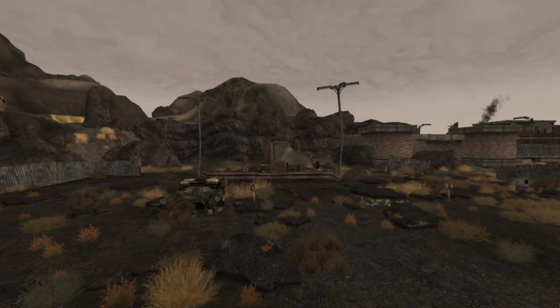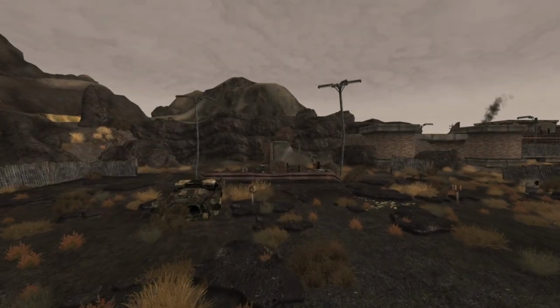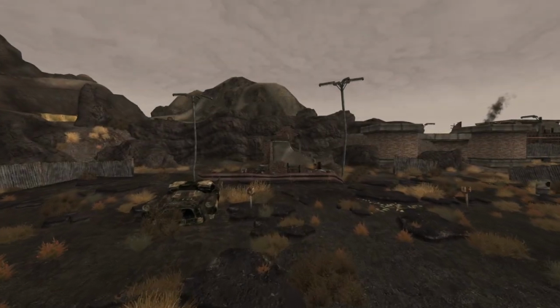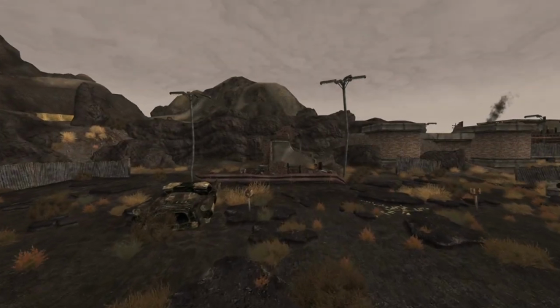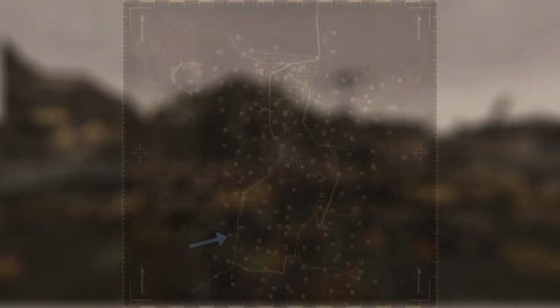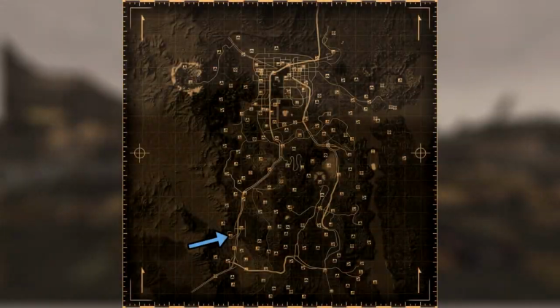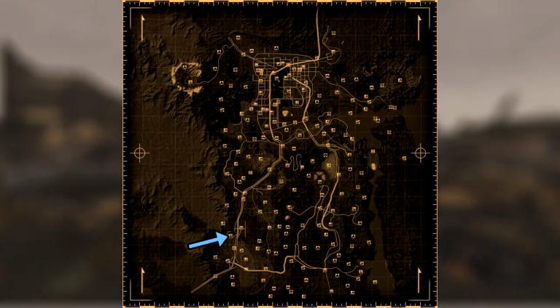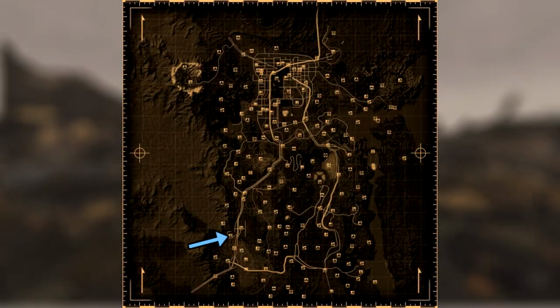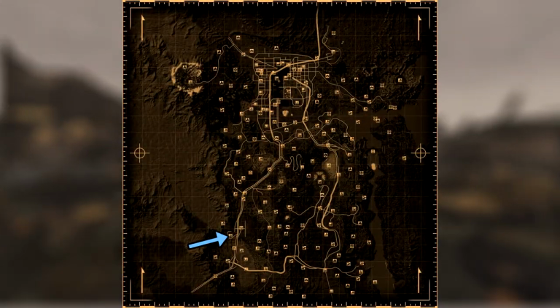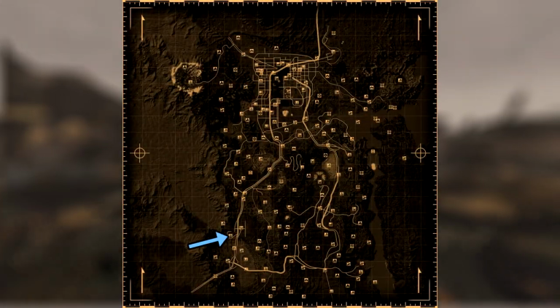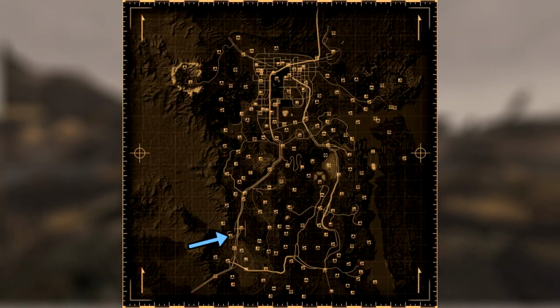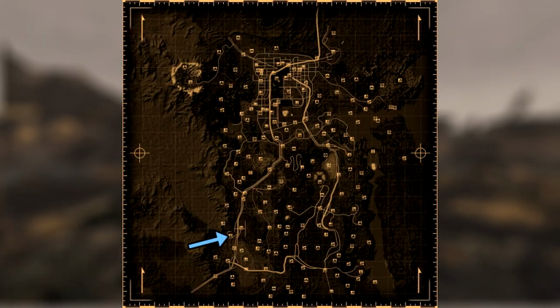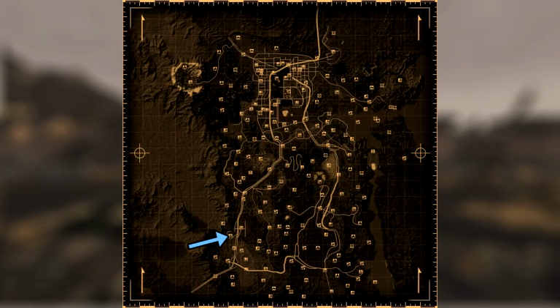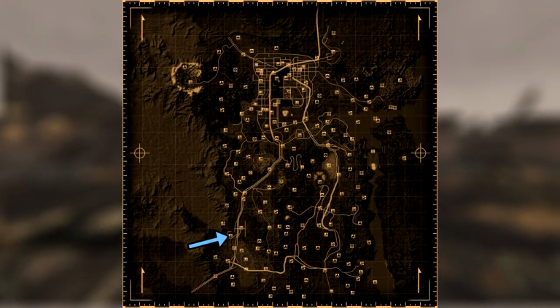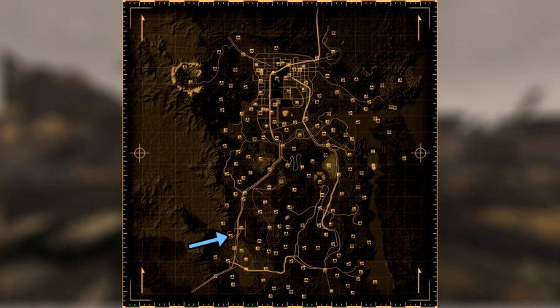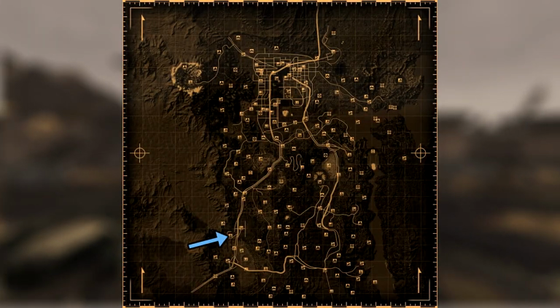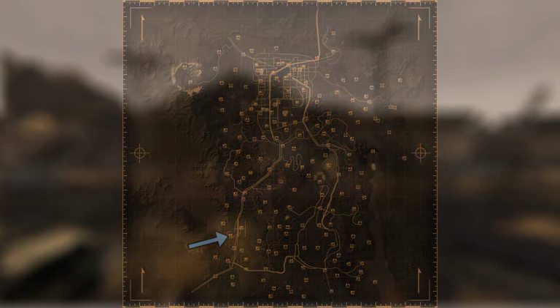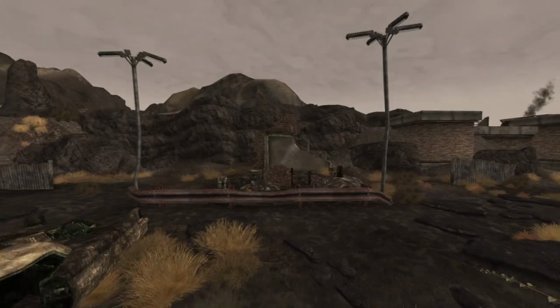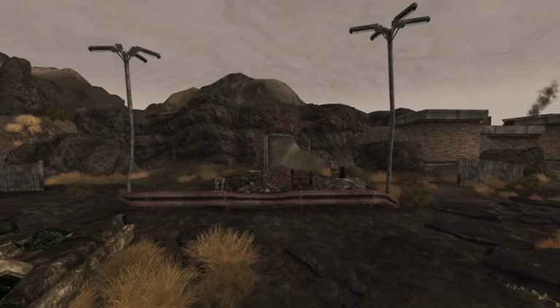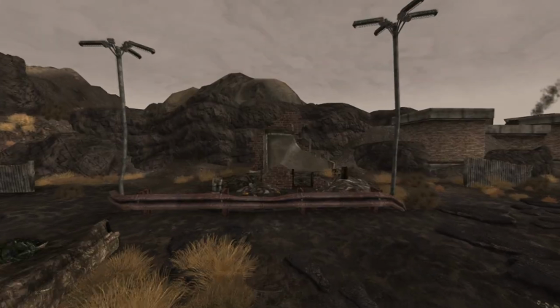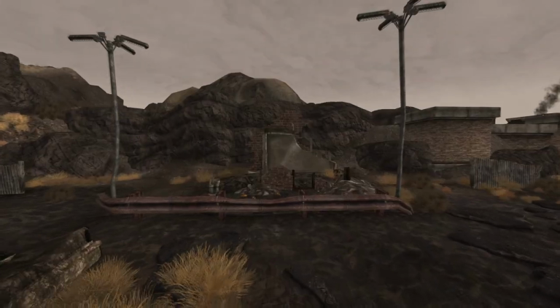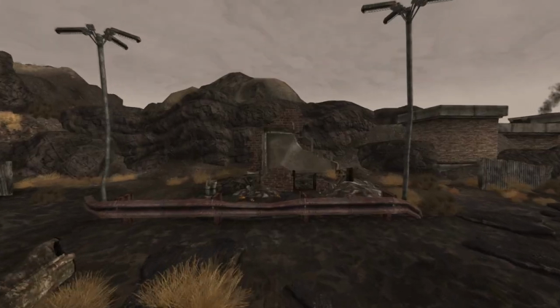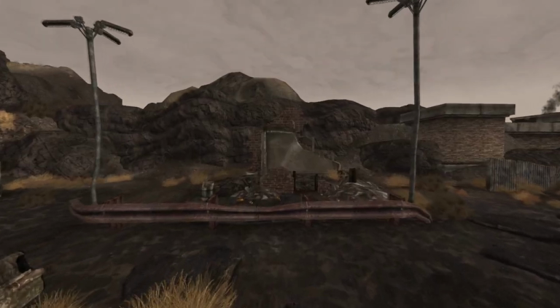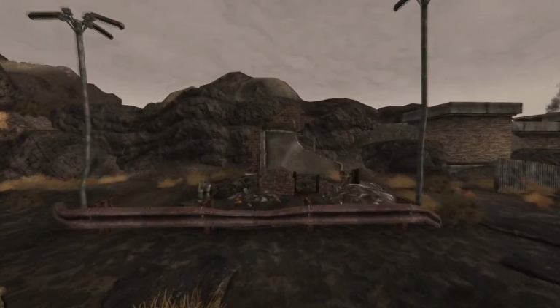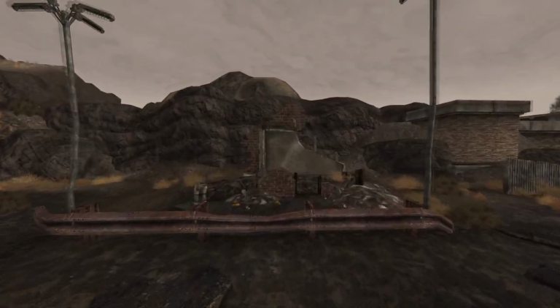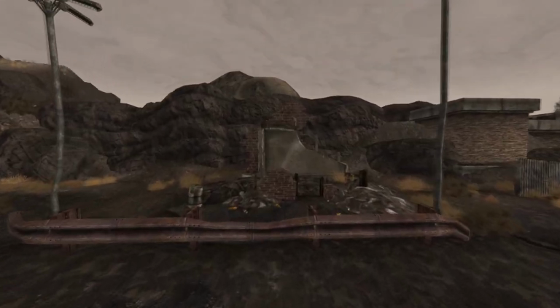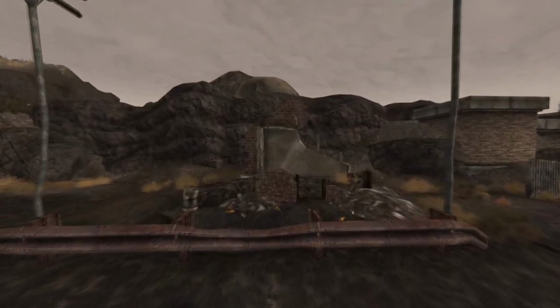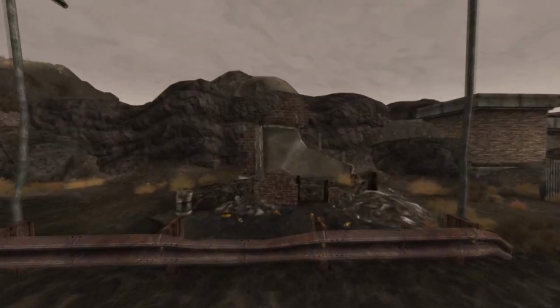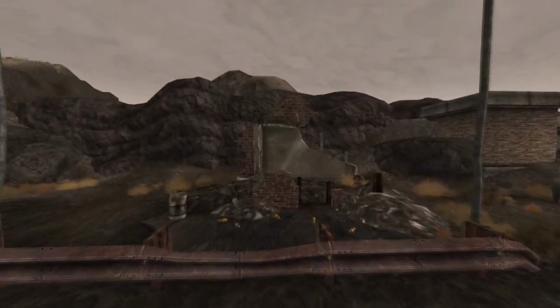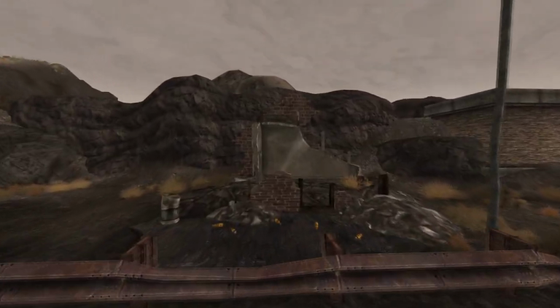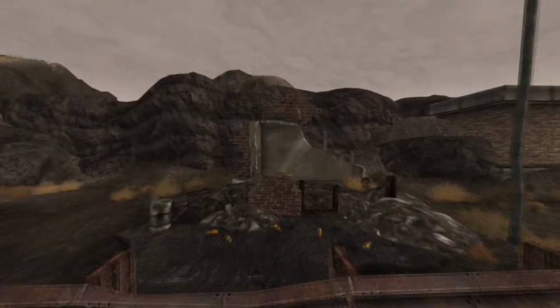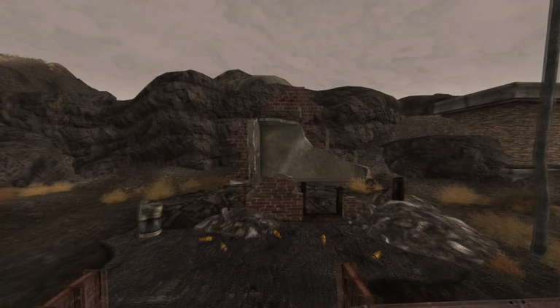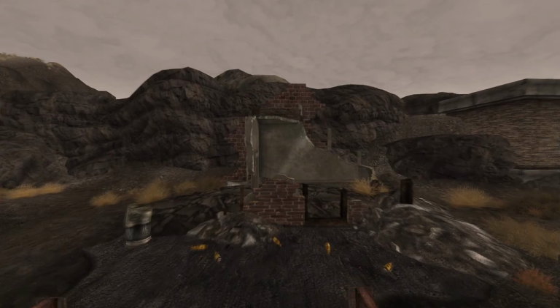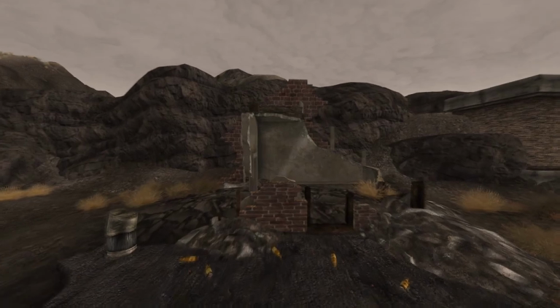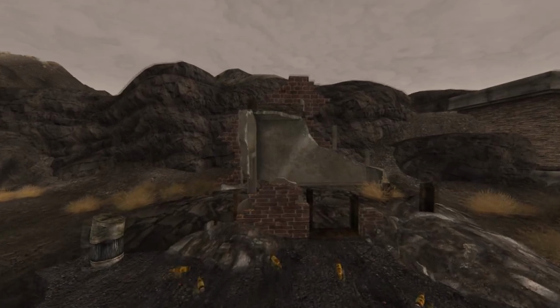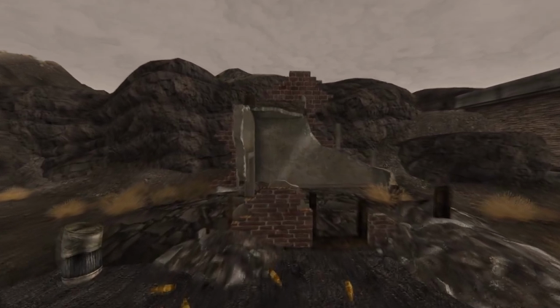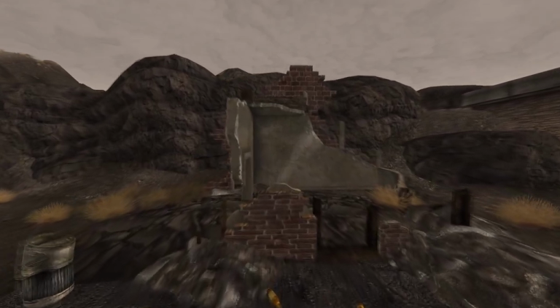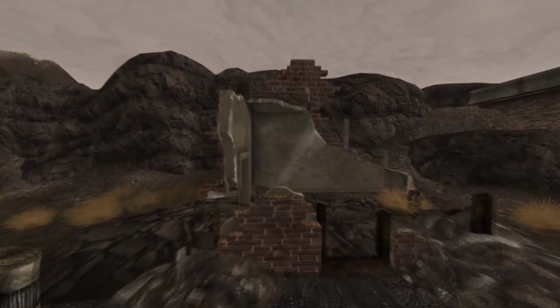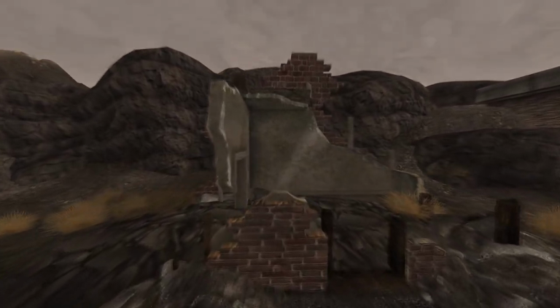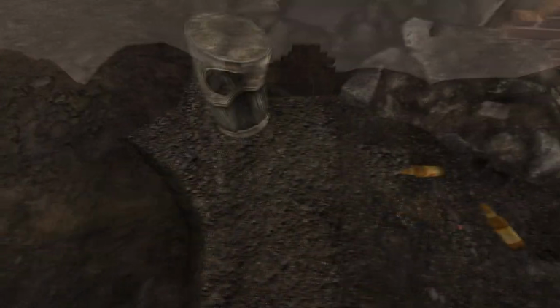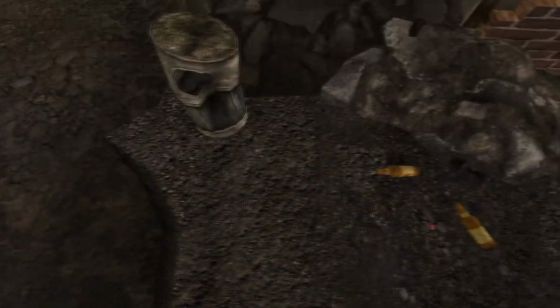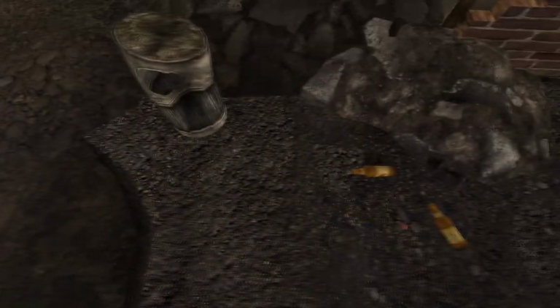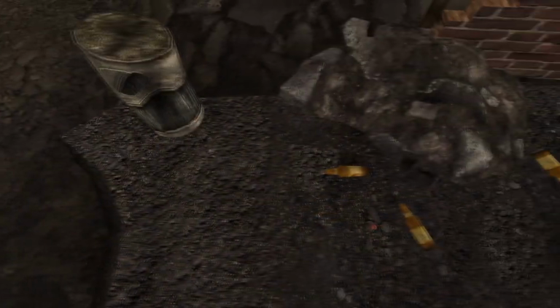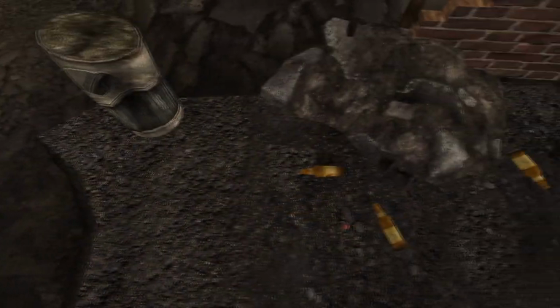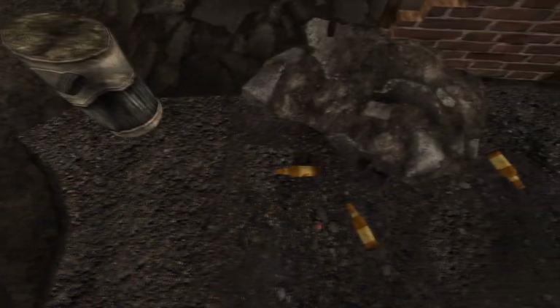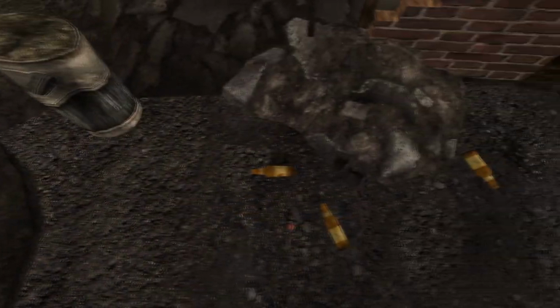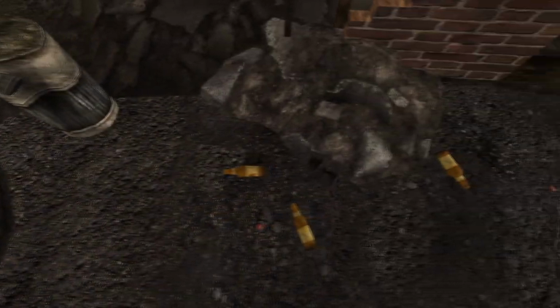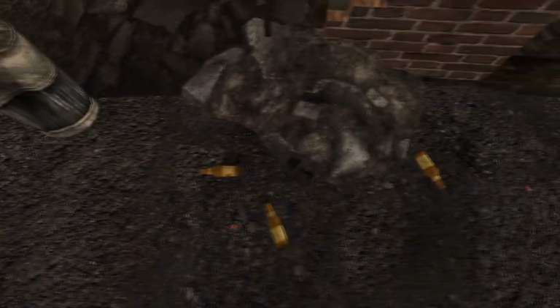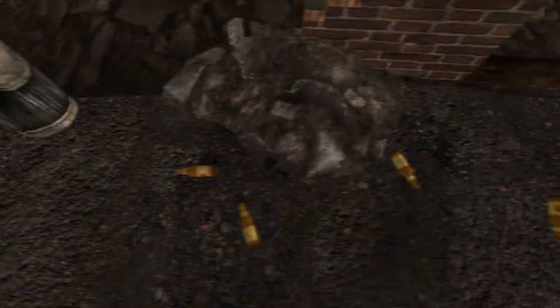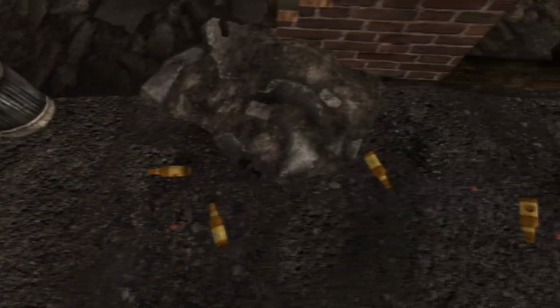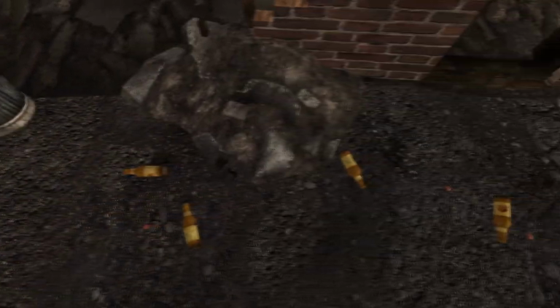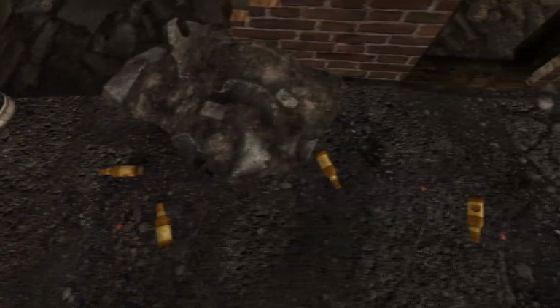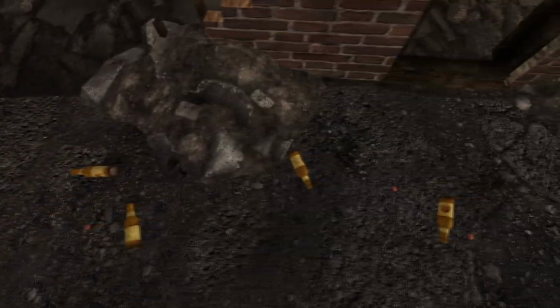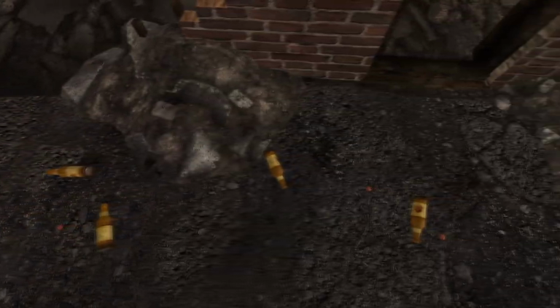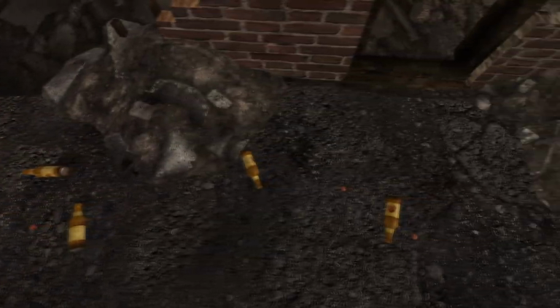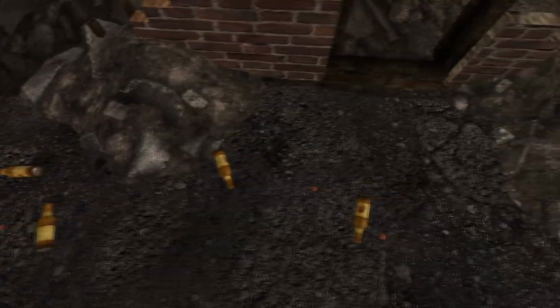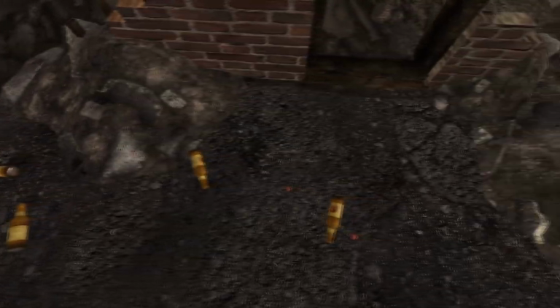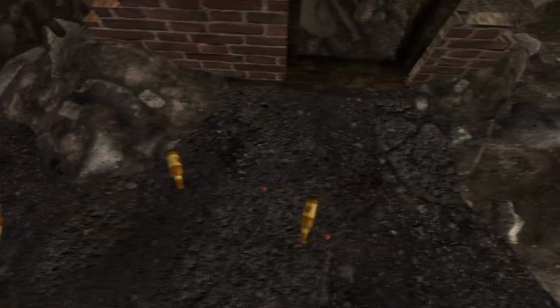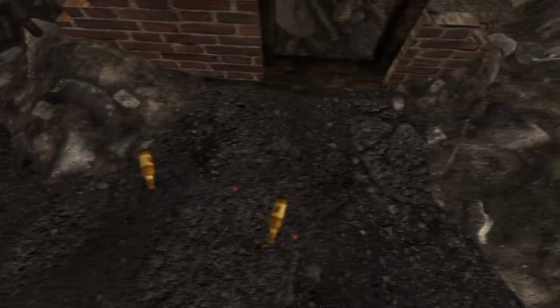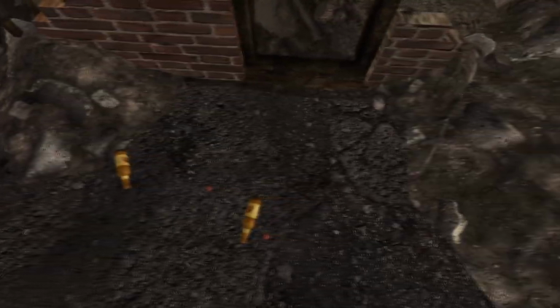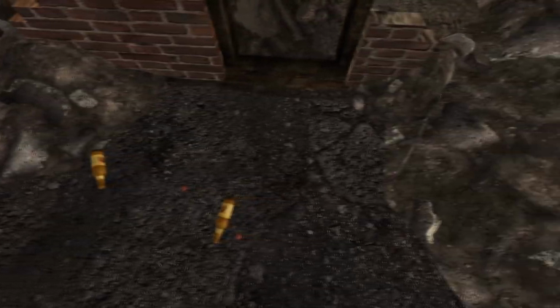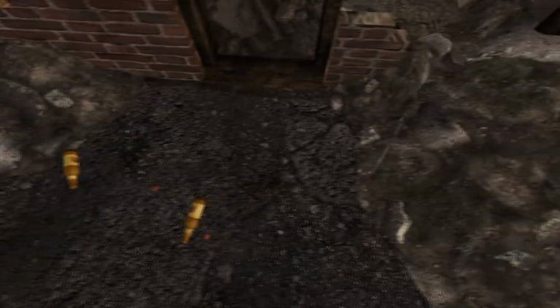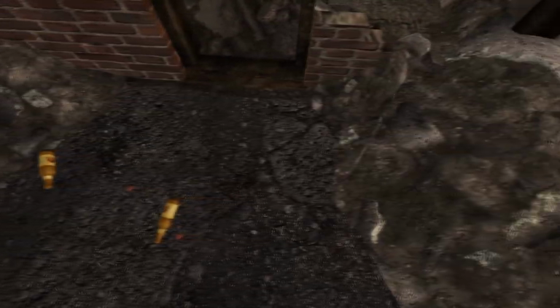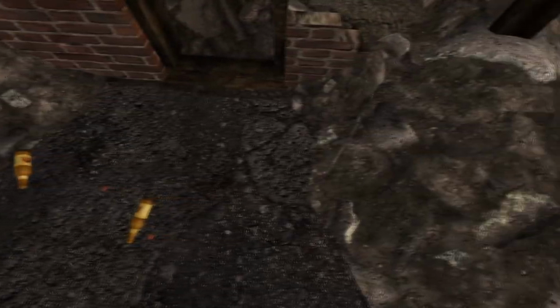Next up is the California Sunset Drive-In. Head to the back of the parking space and into the ruined building. On the floor next to some Sunset Sarsaparilla bottles will be the cap.